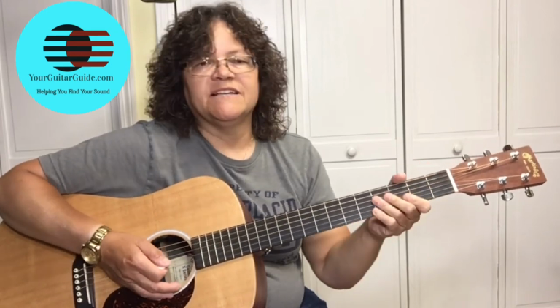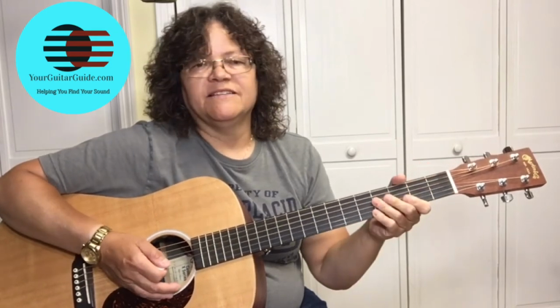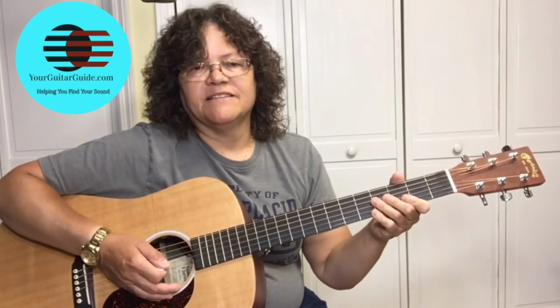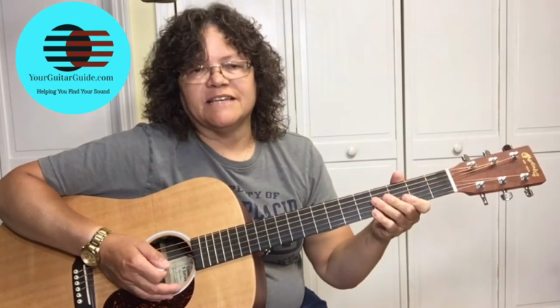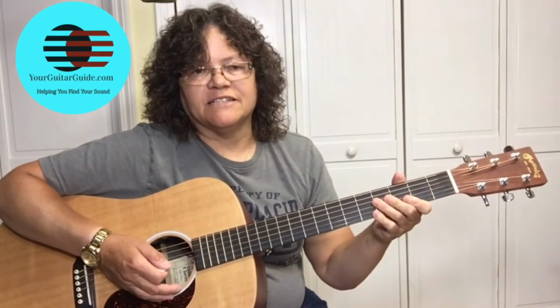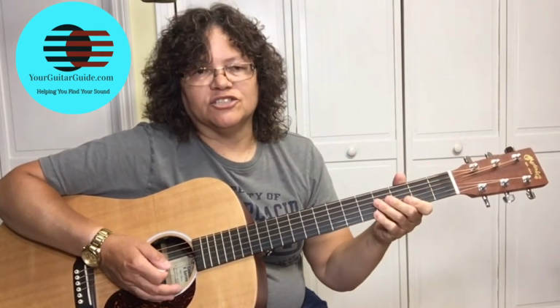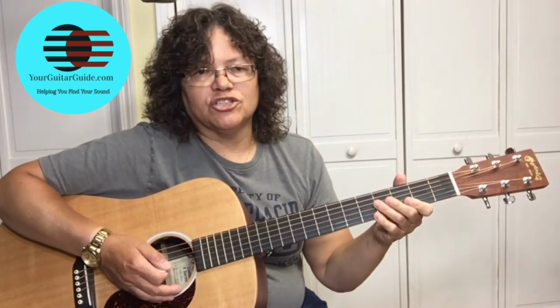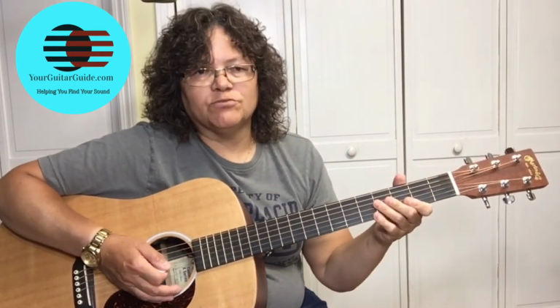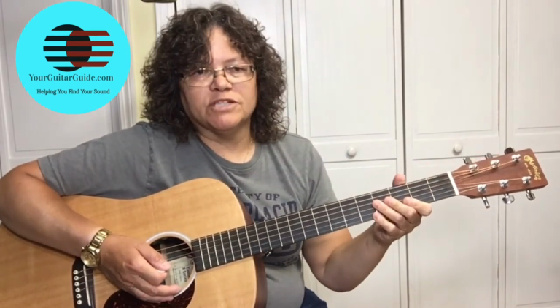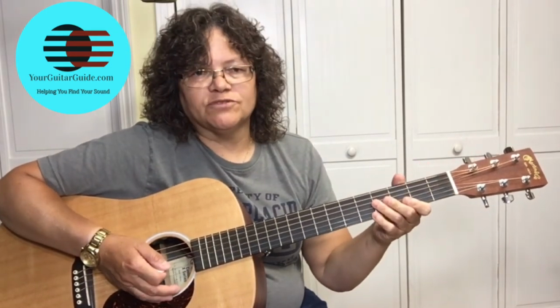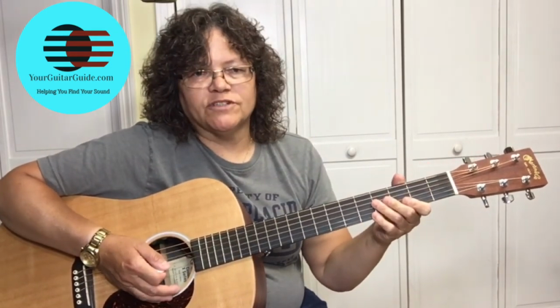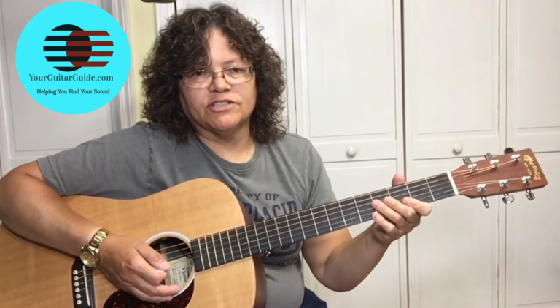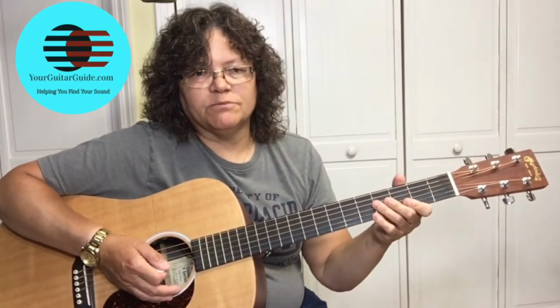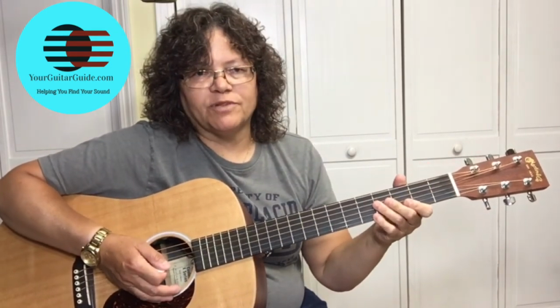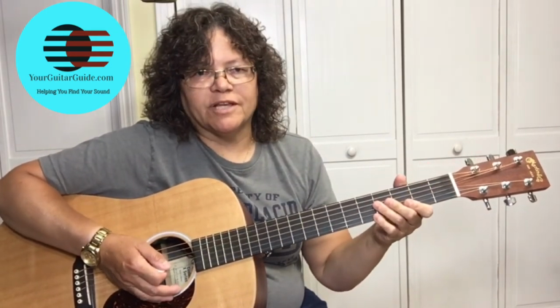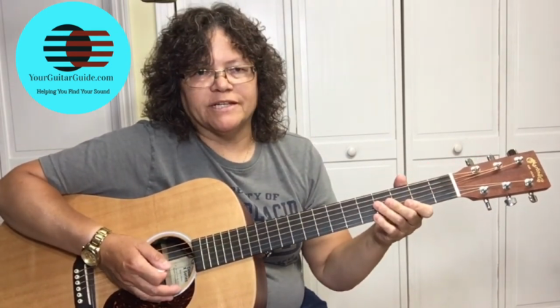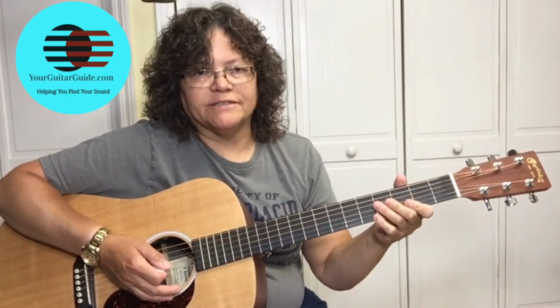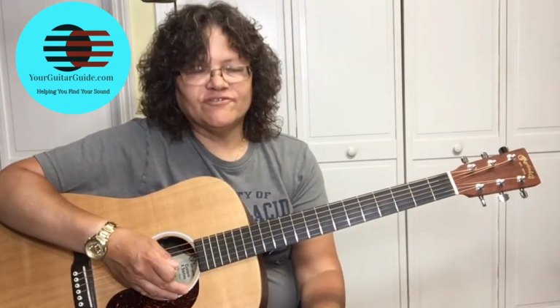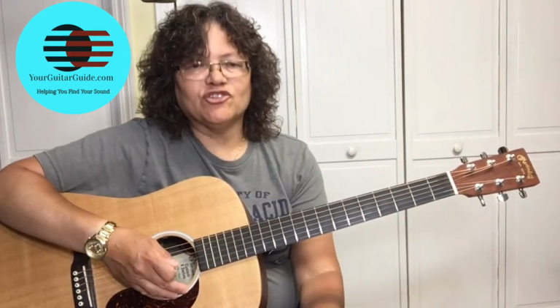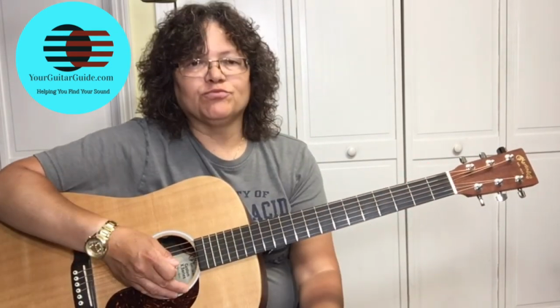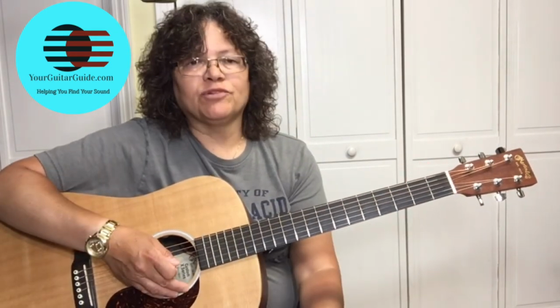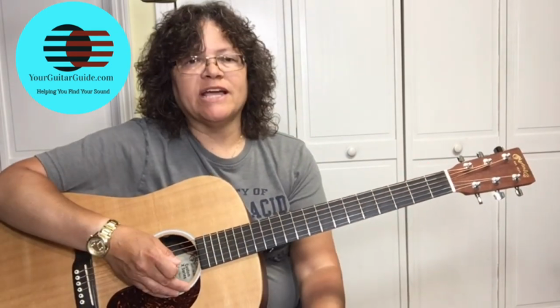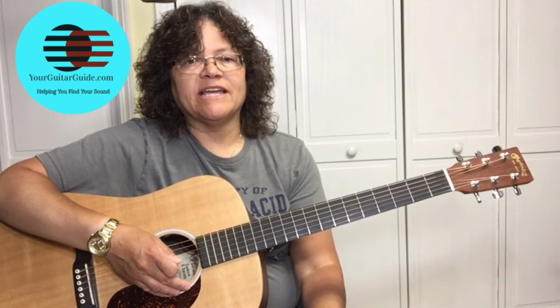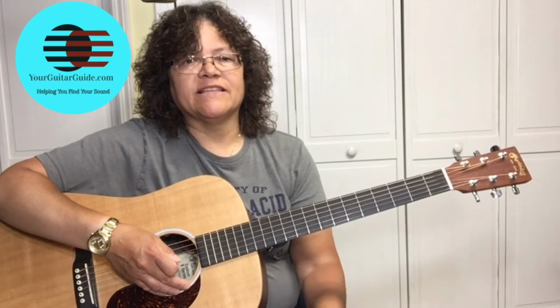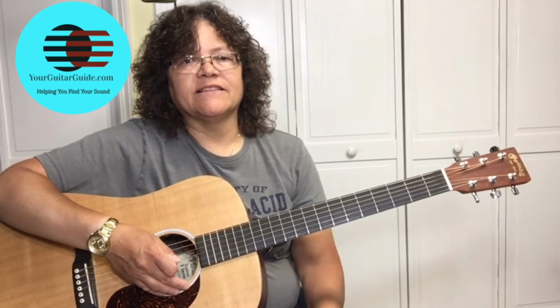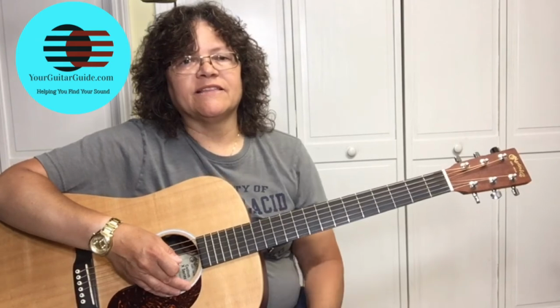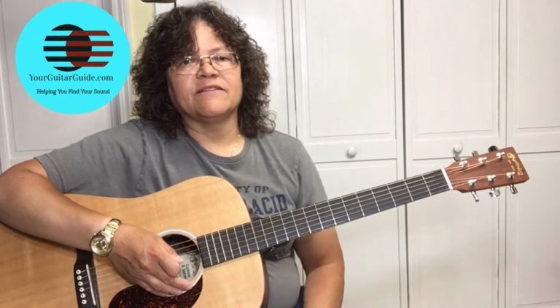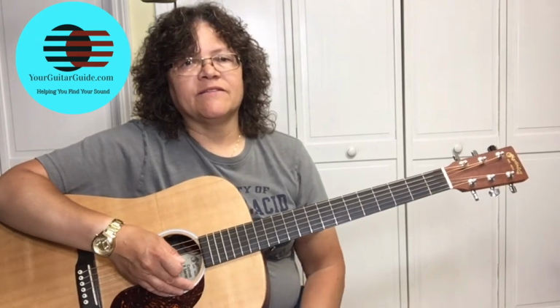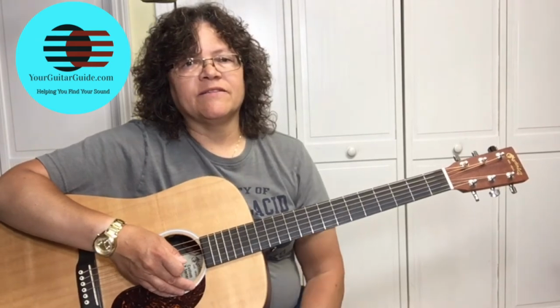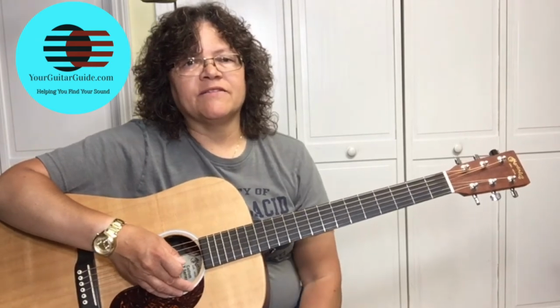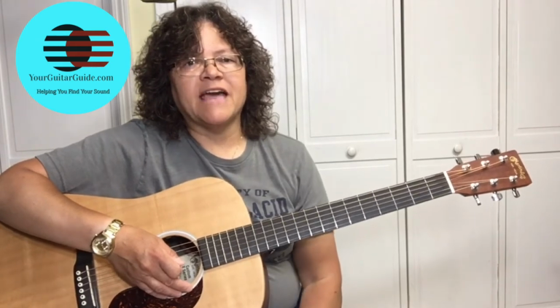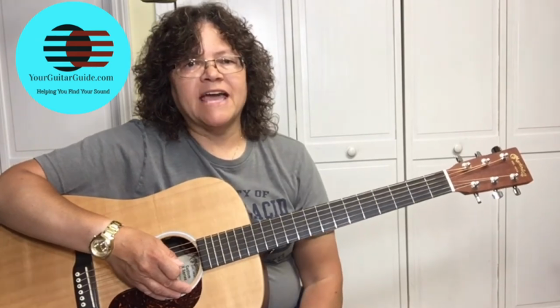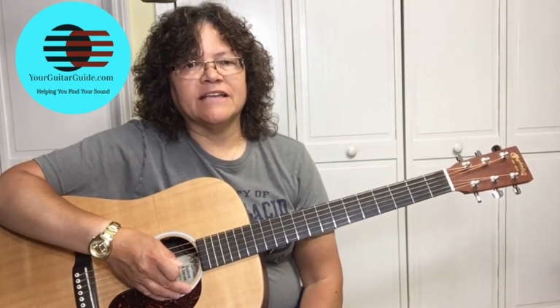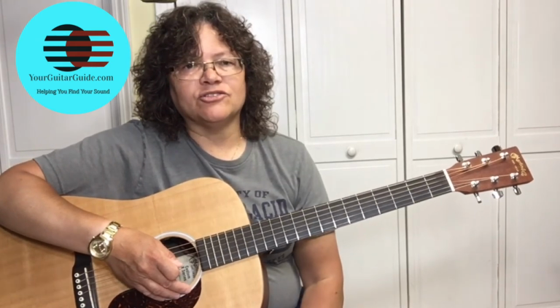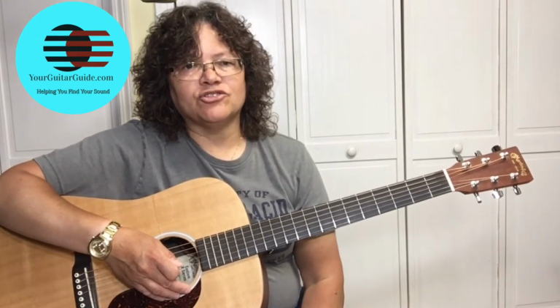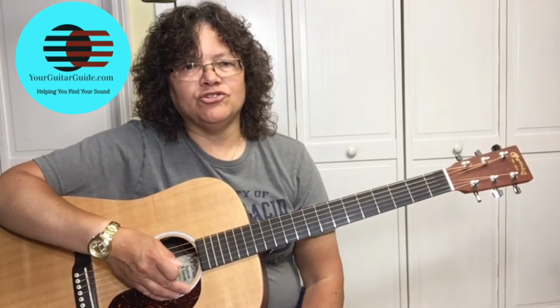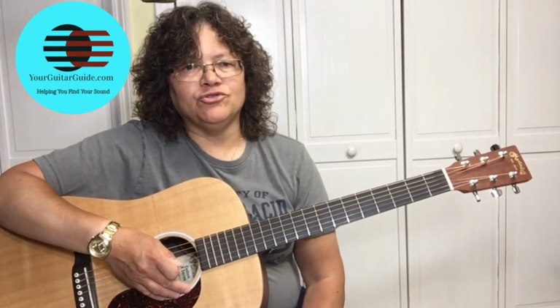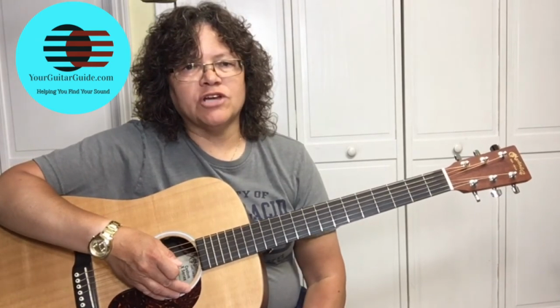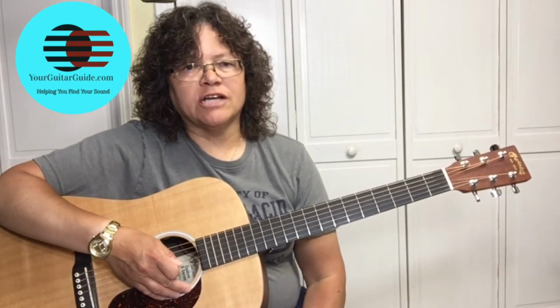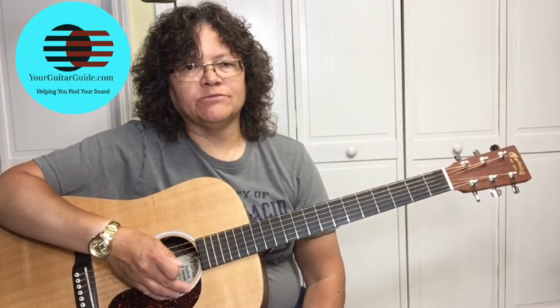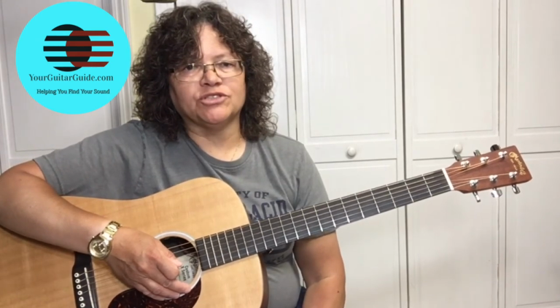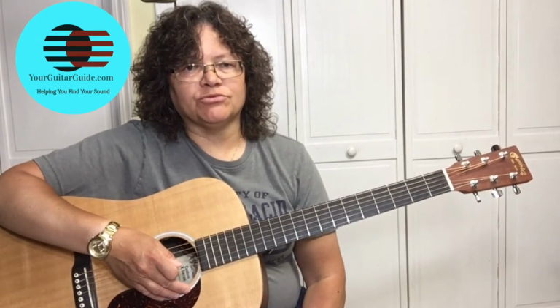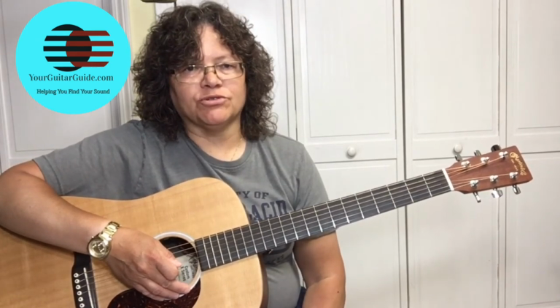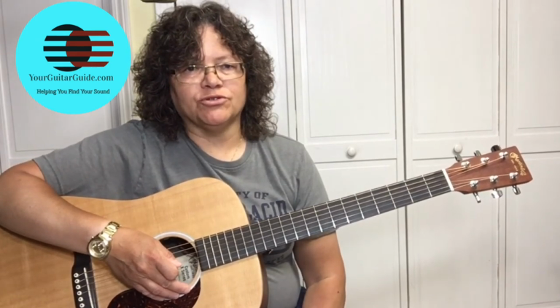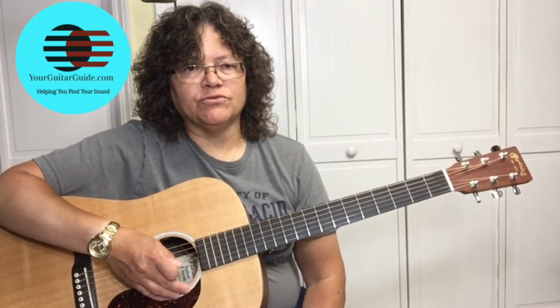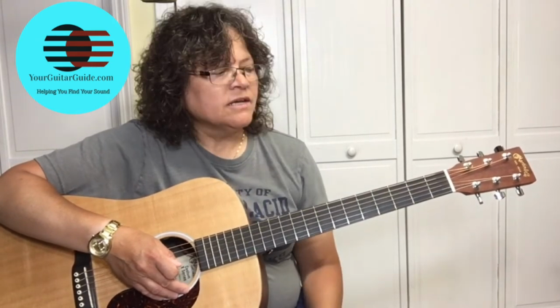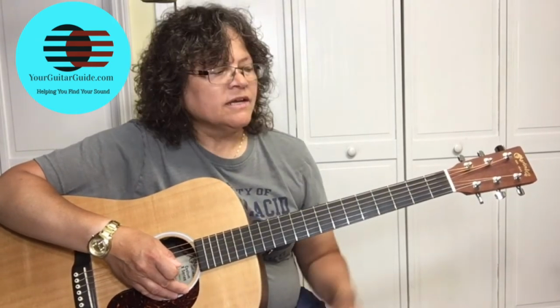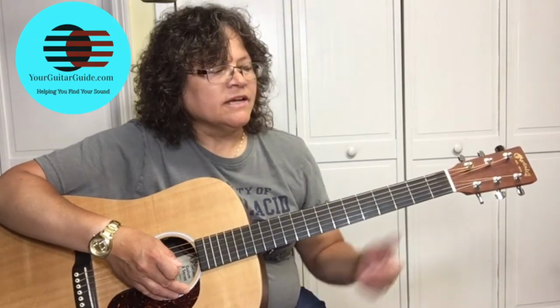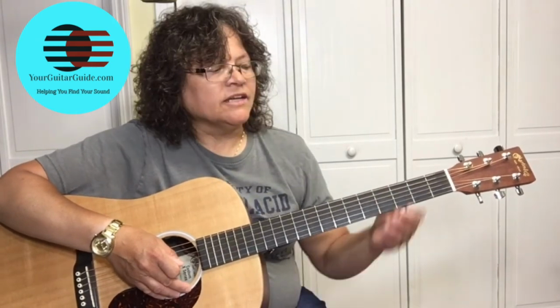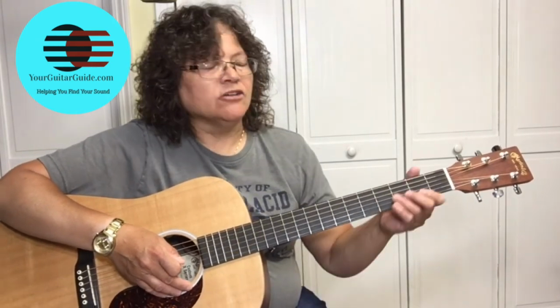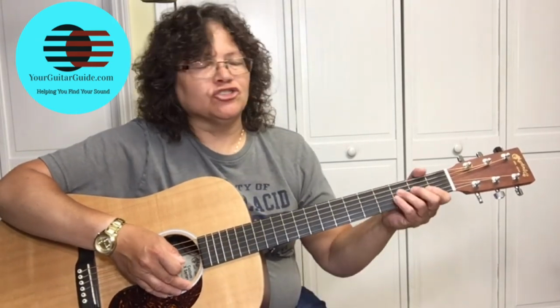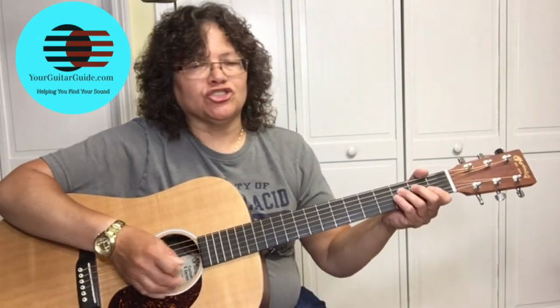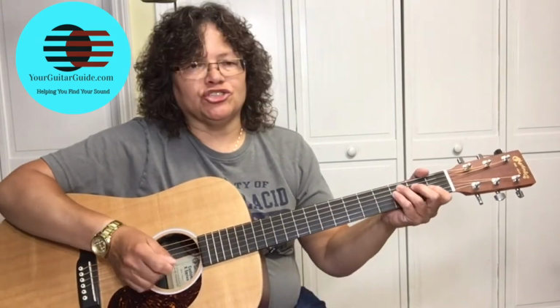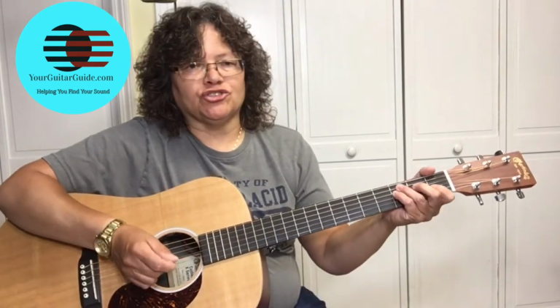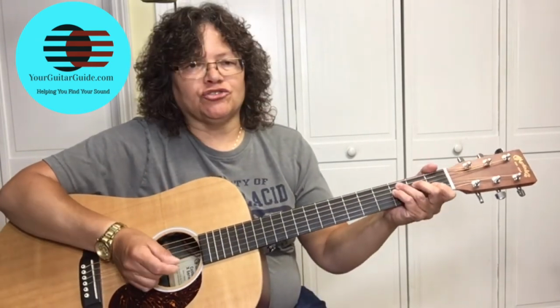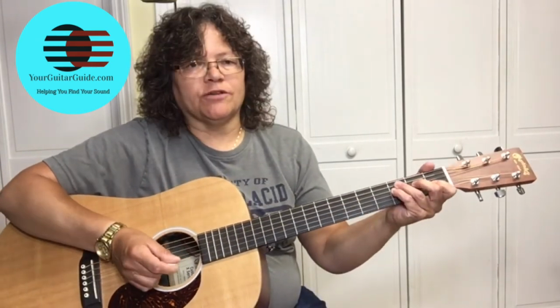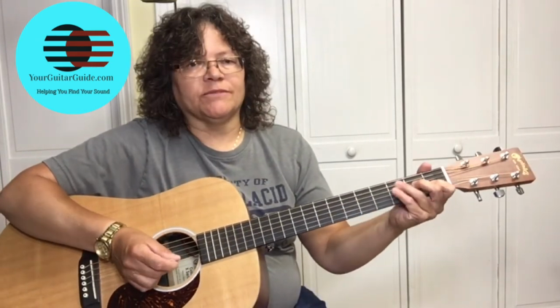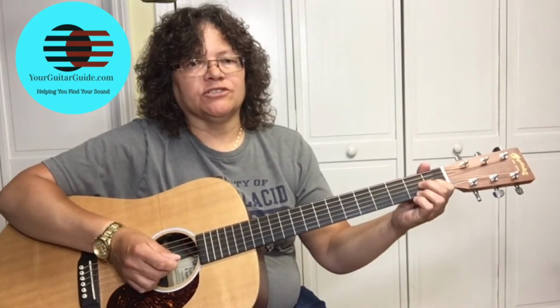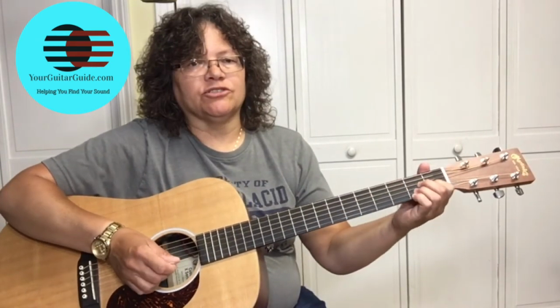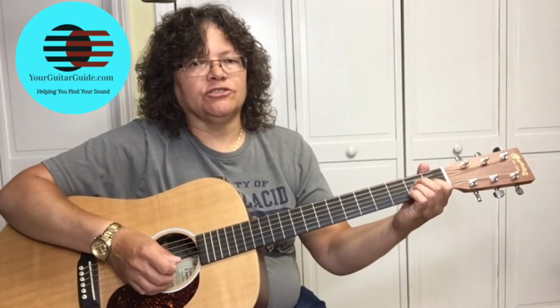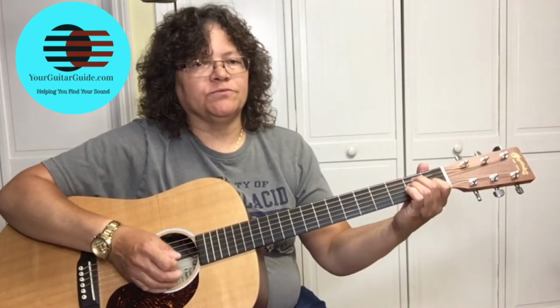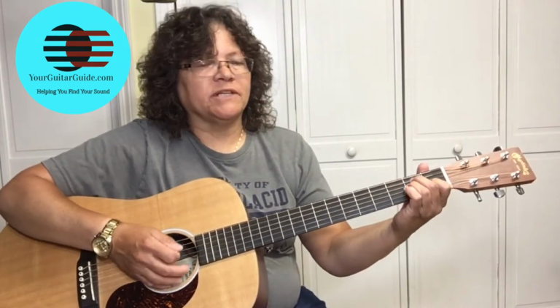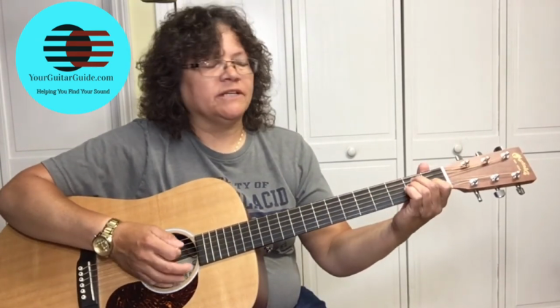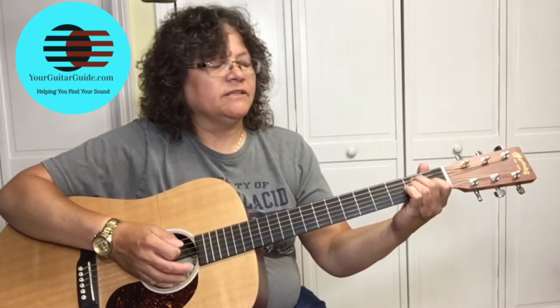That is so much fun to play. After playing that two times through, it goes to strumming, so you're playing like this.